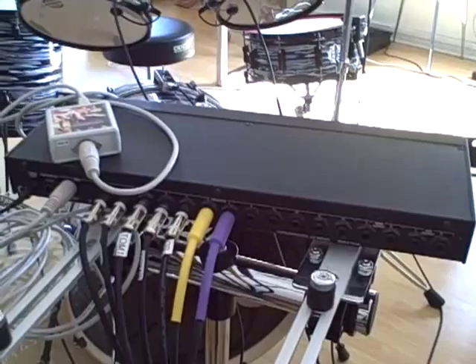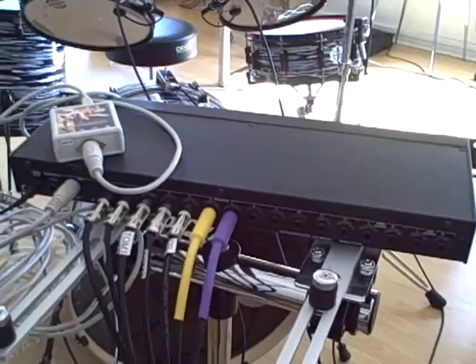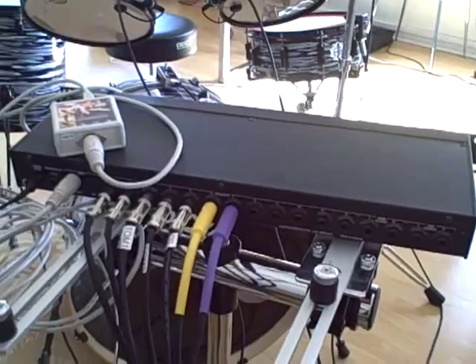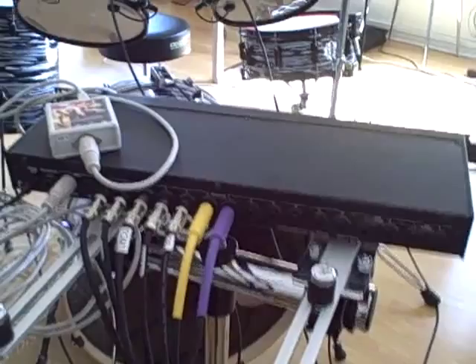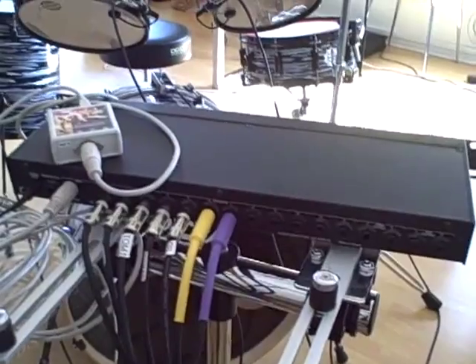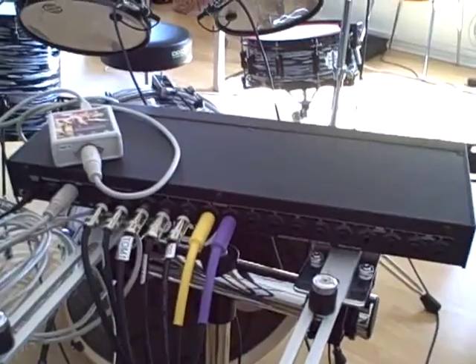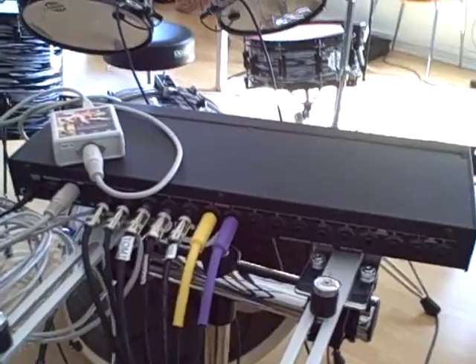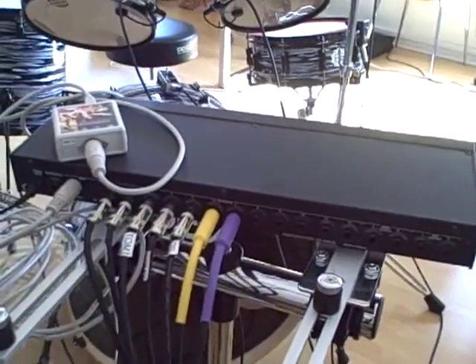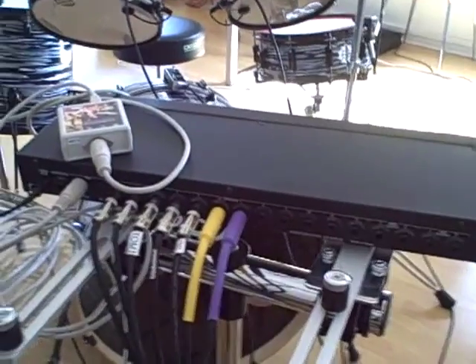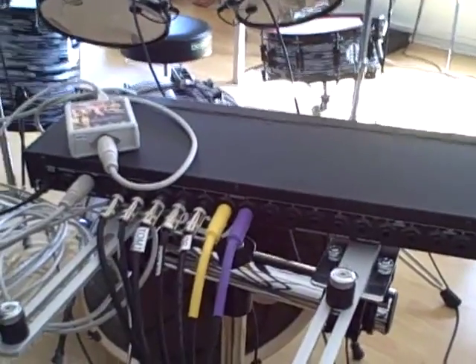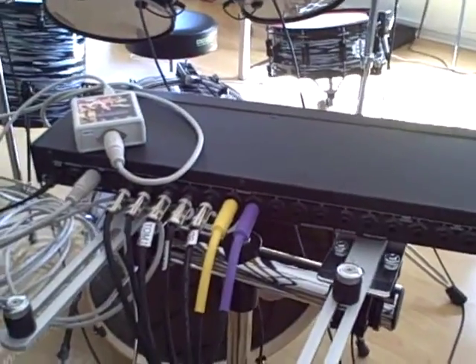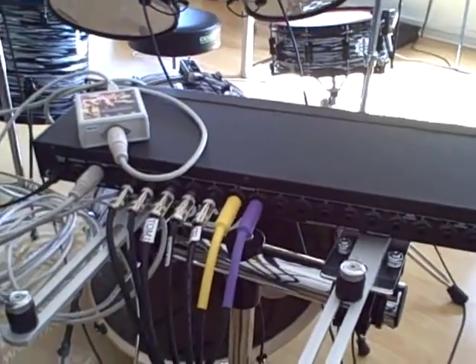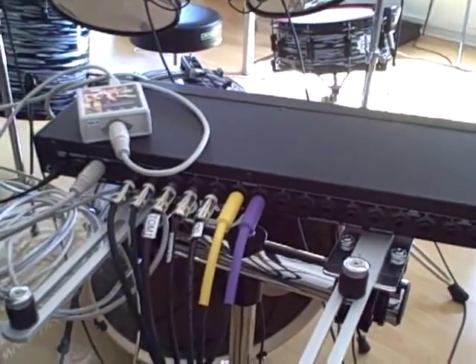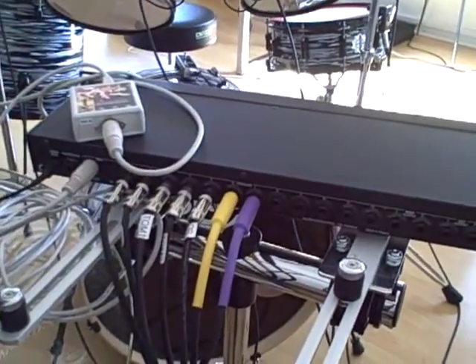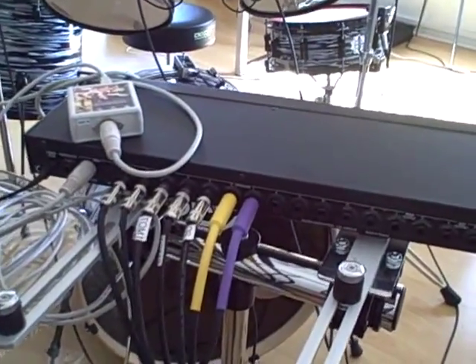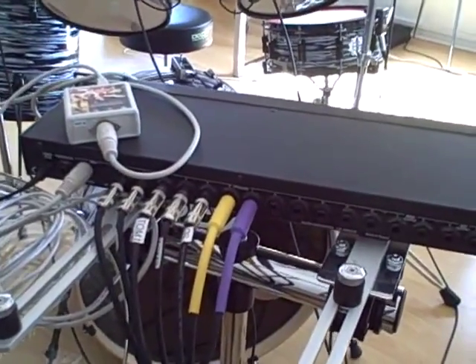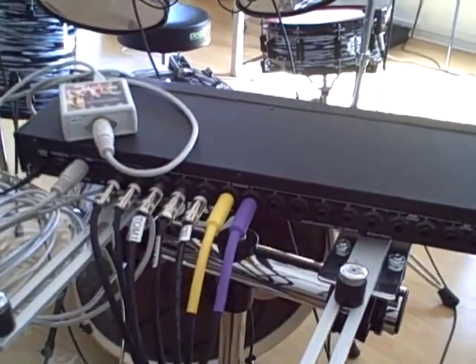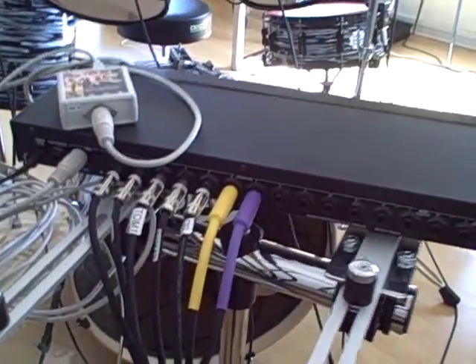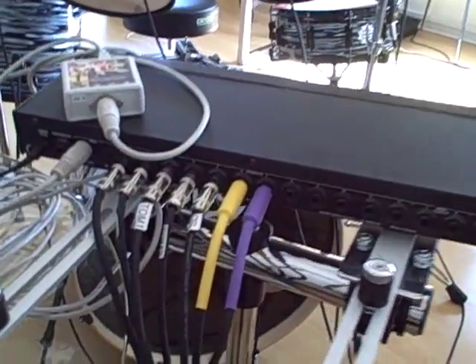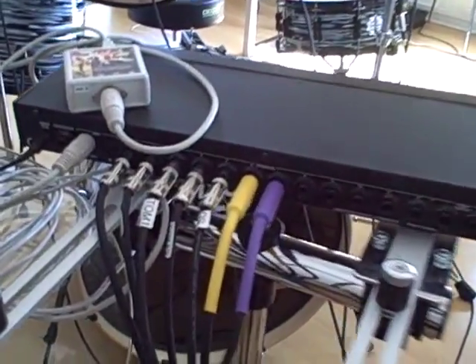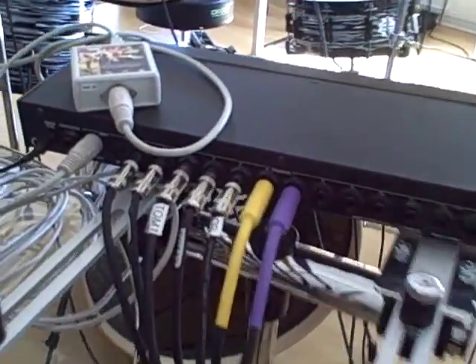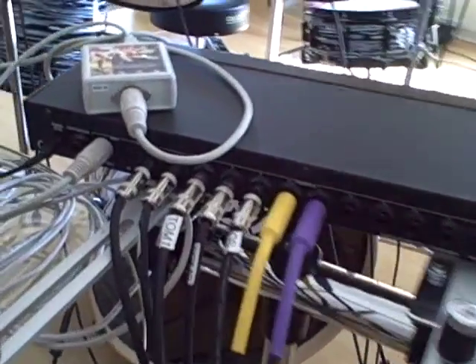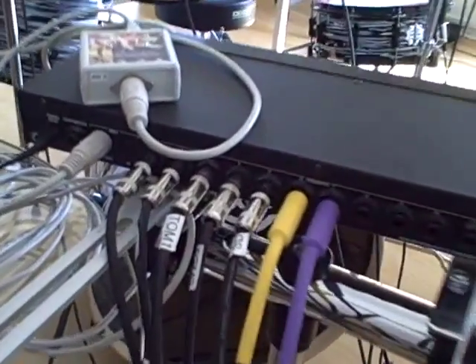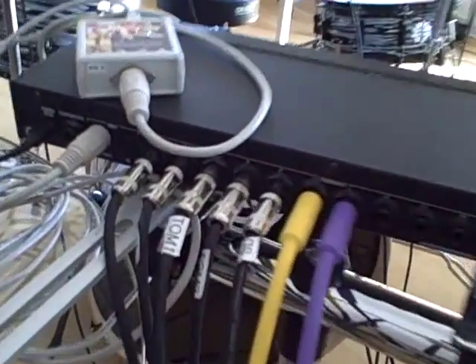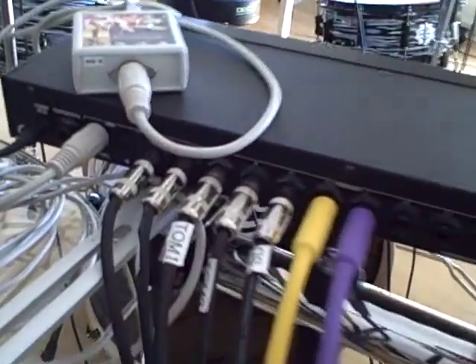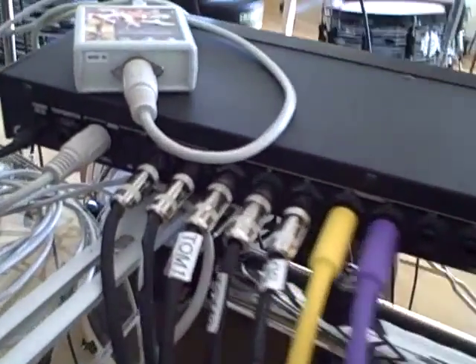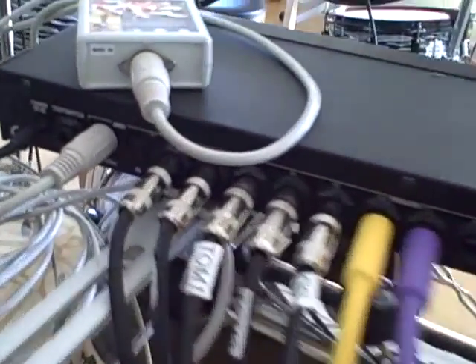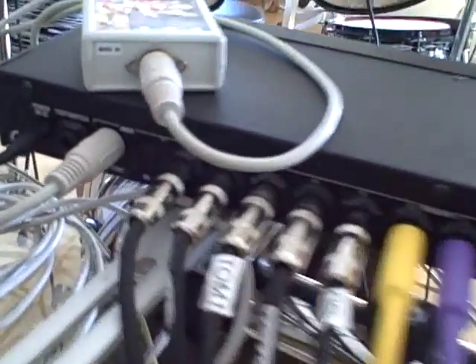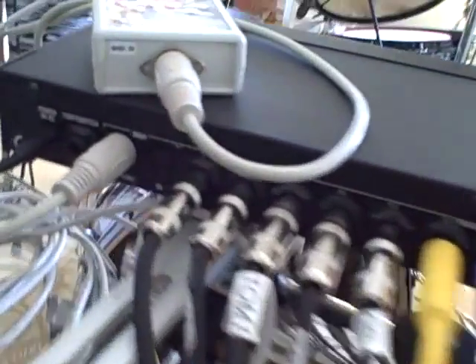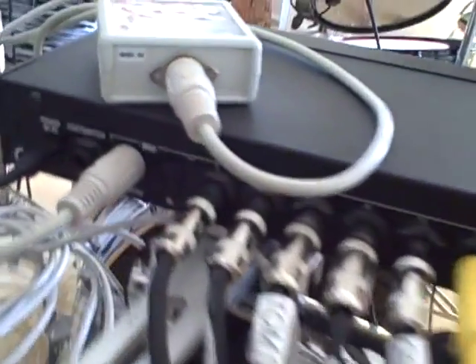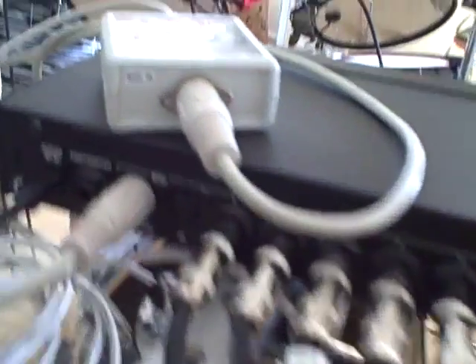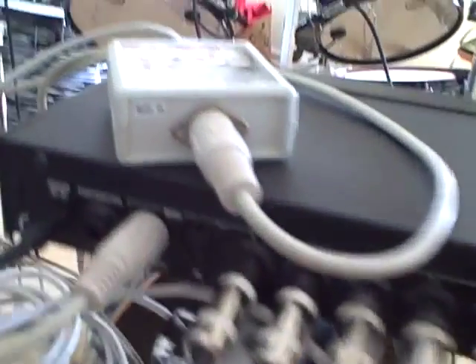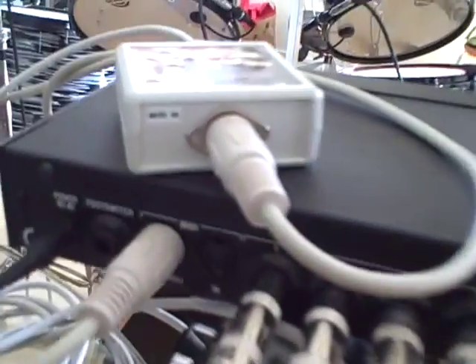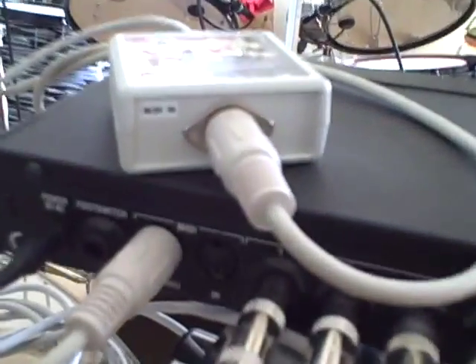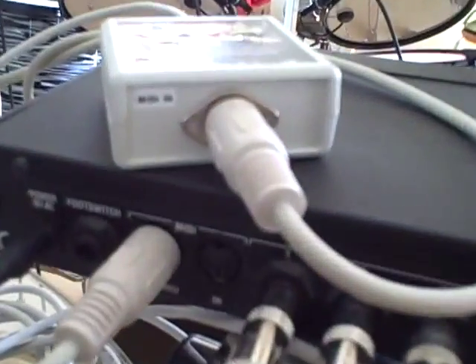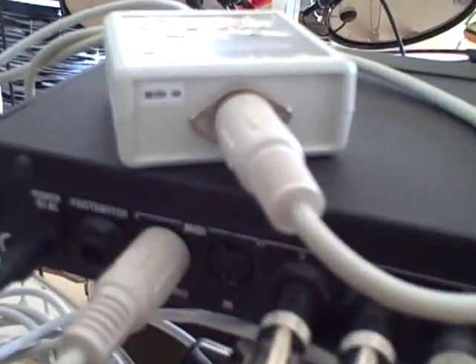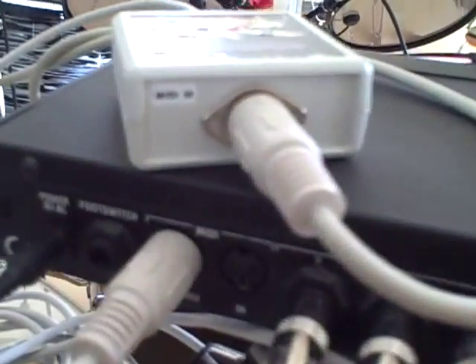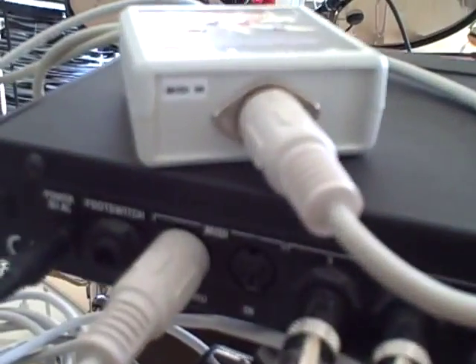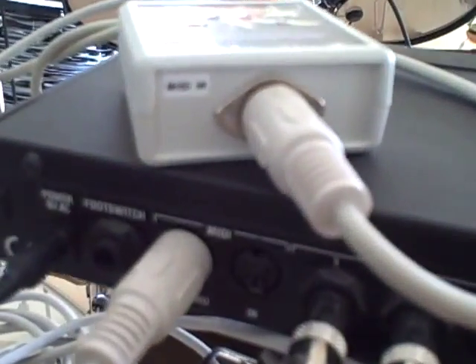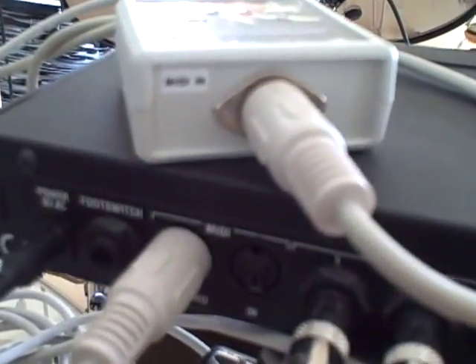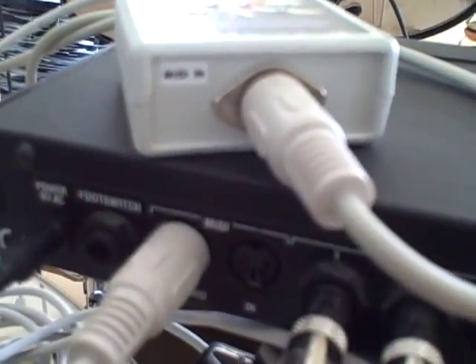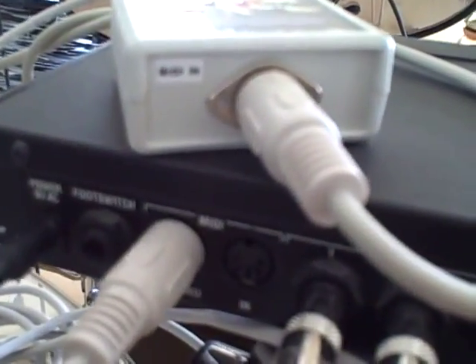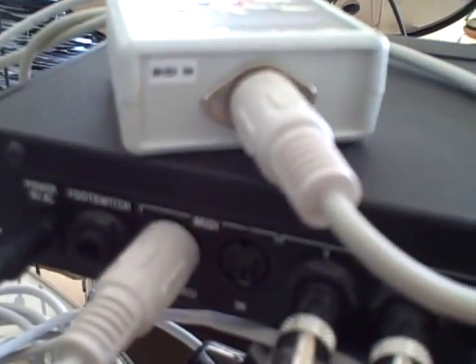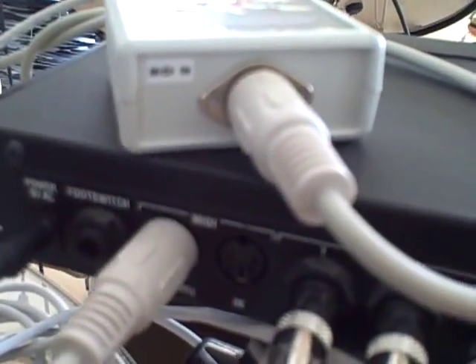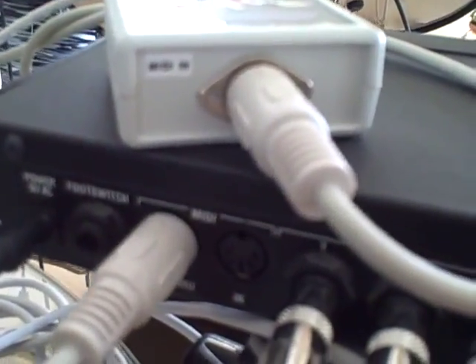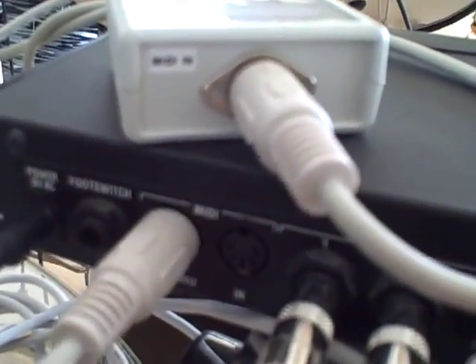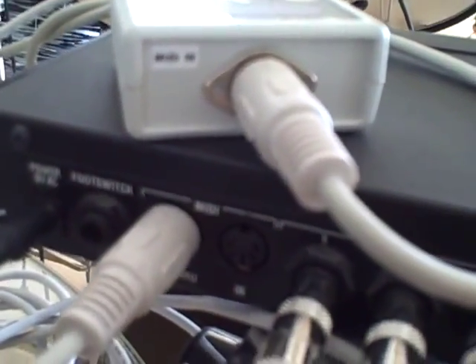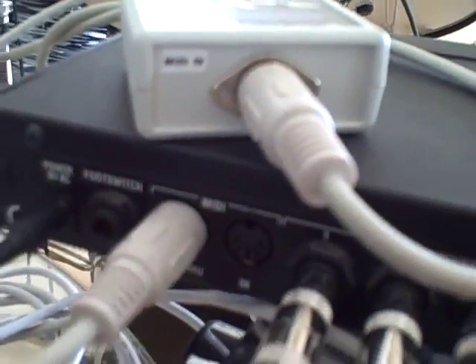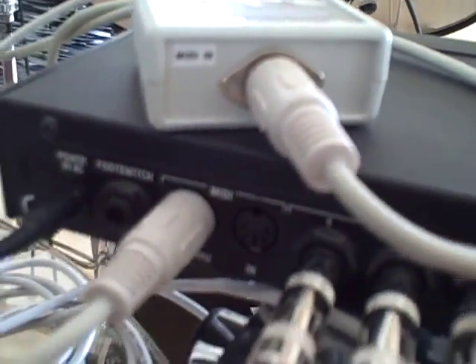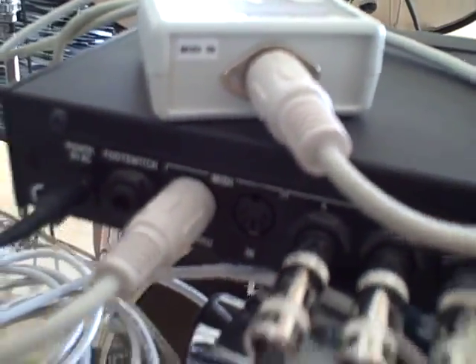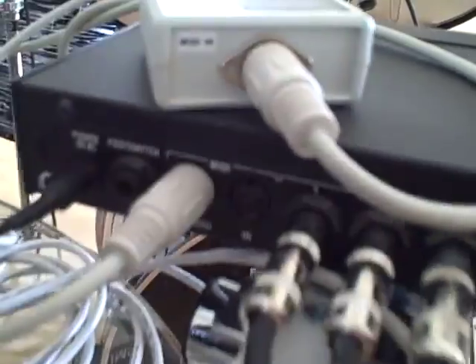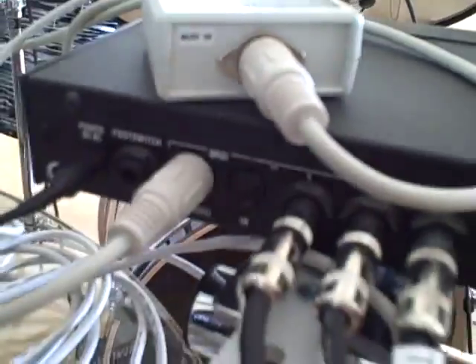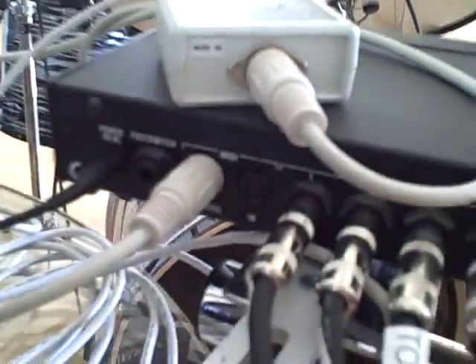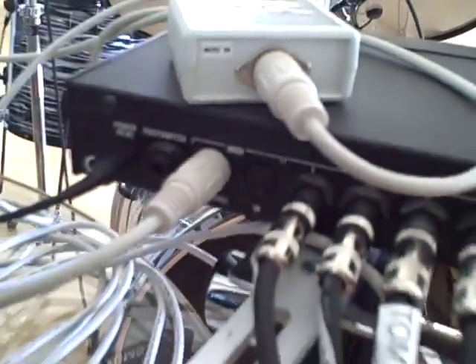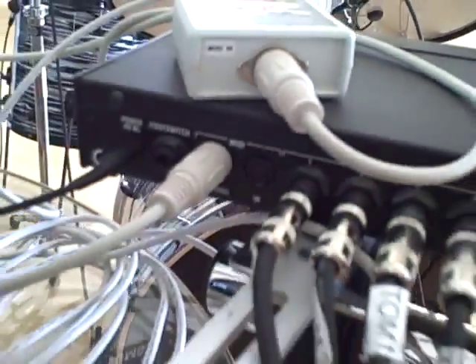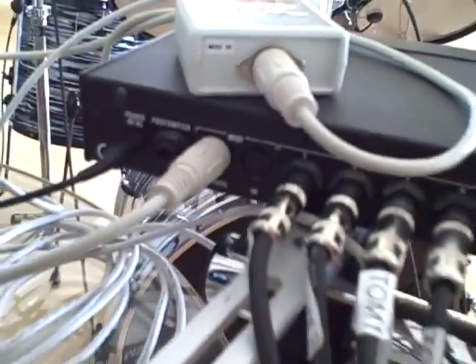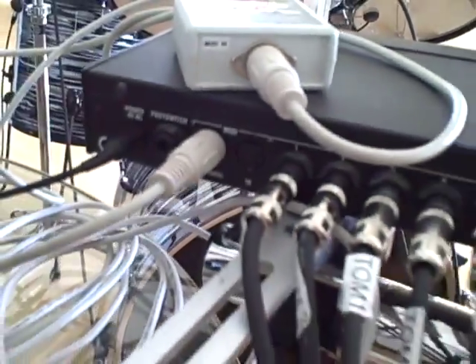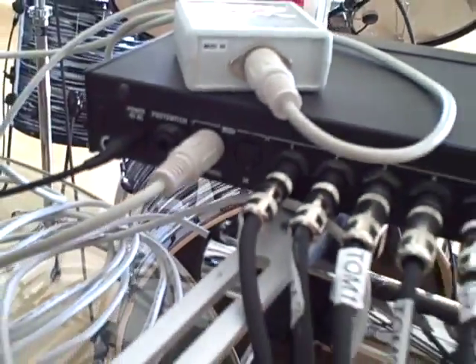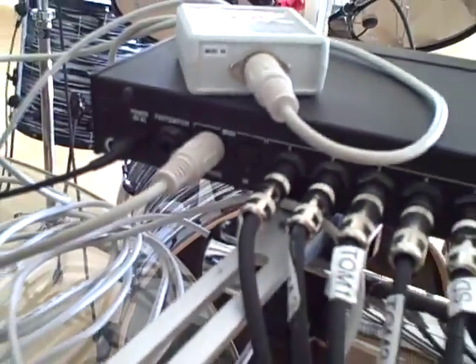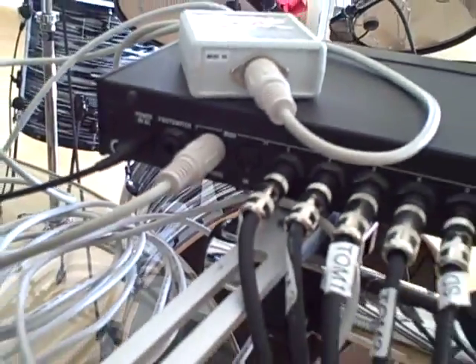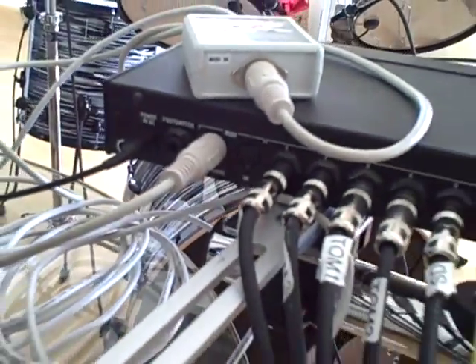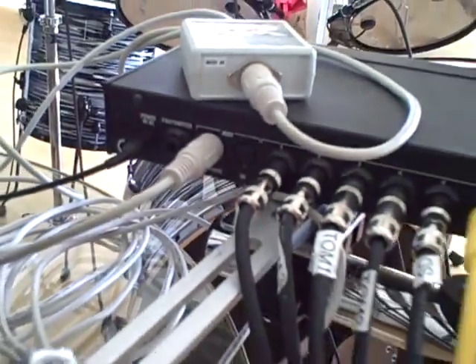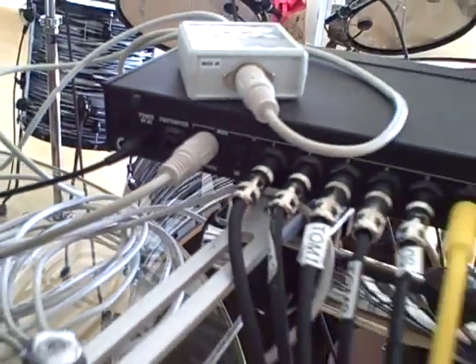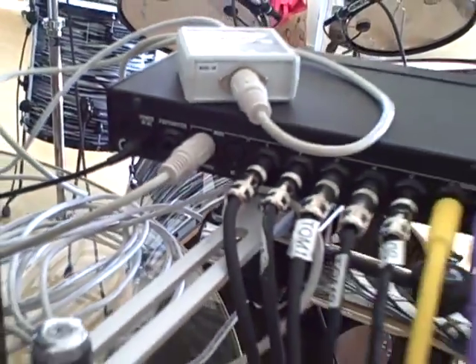The drum trigger interface is connected to the MIDI input on the USB Rock Band adapter, which connects to the PlayStation 3.